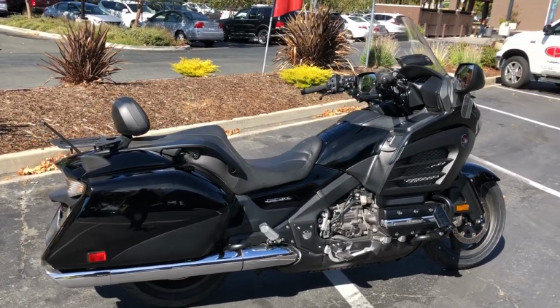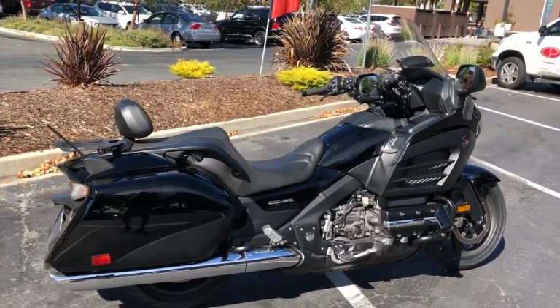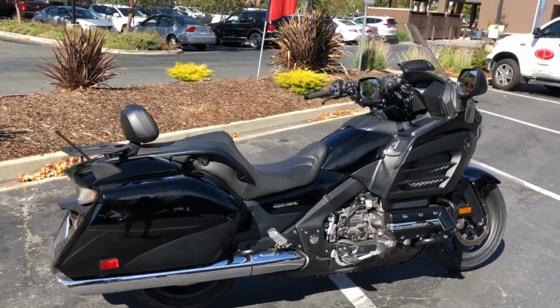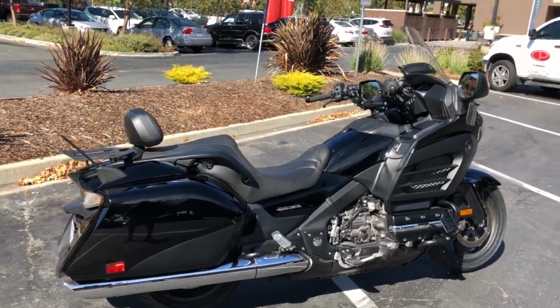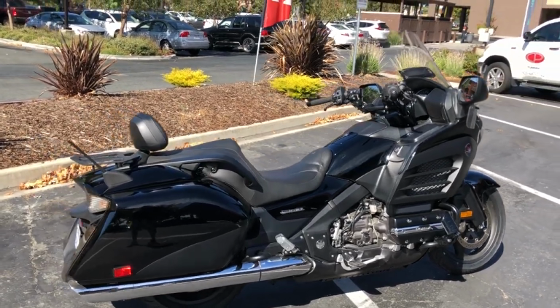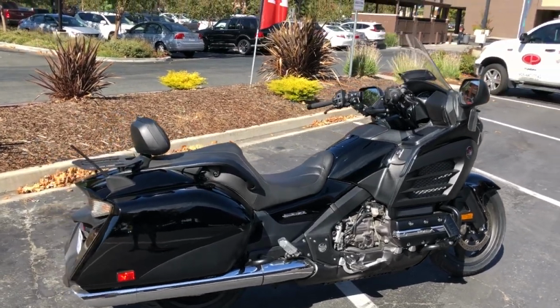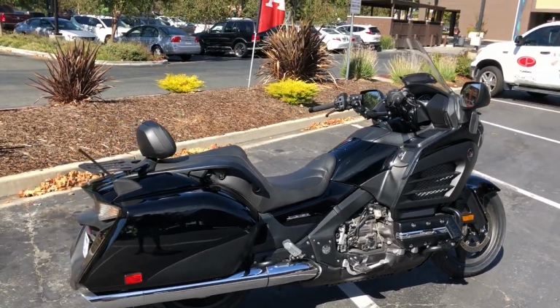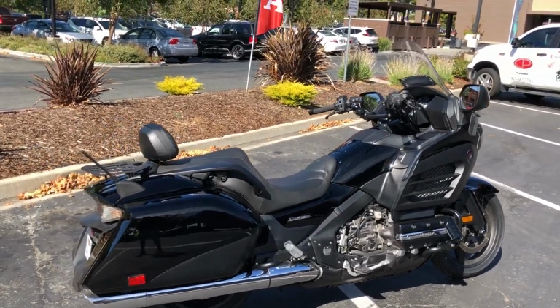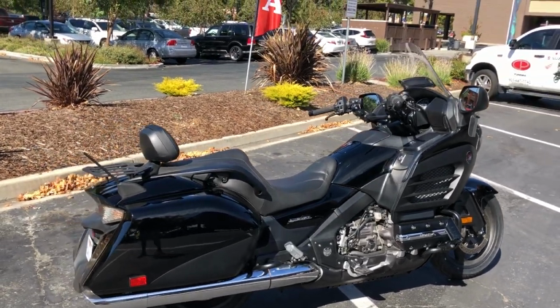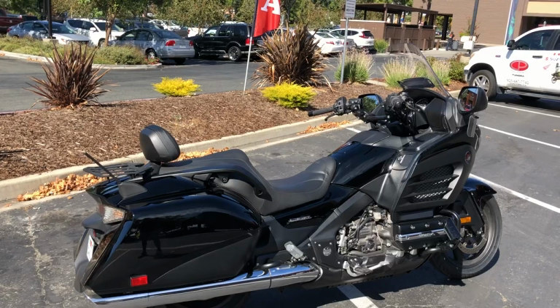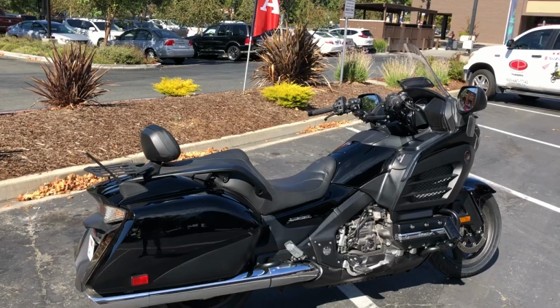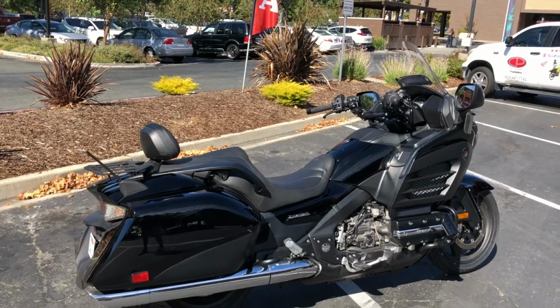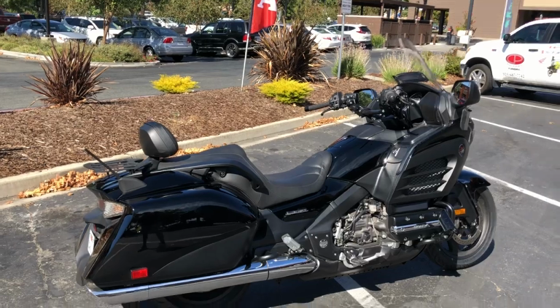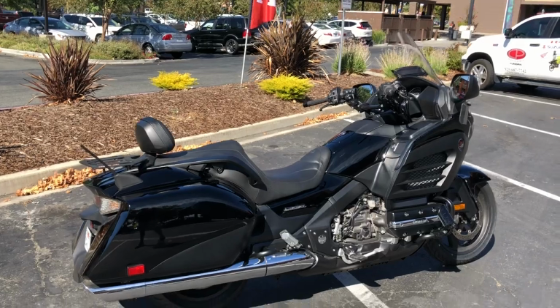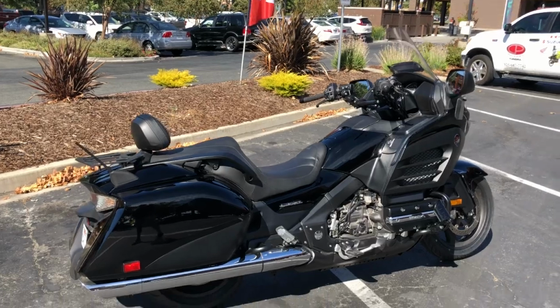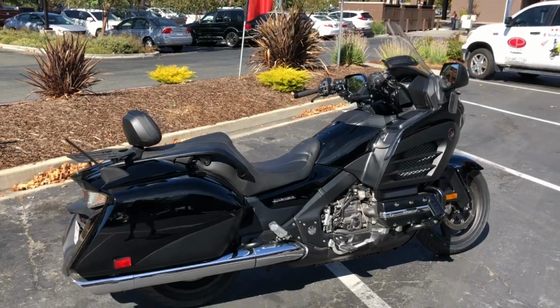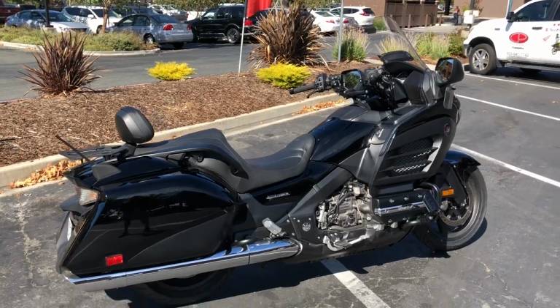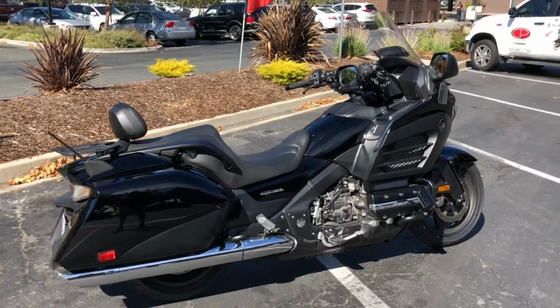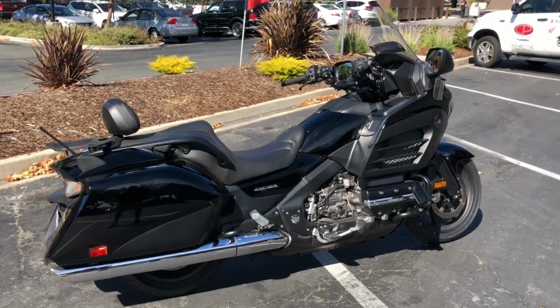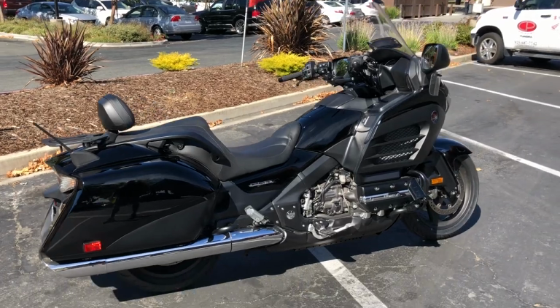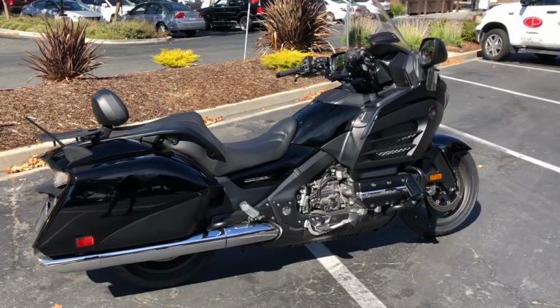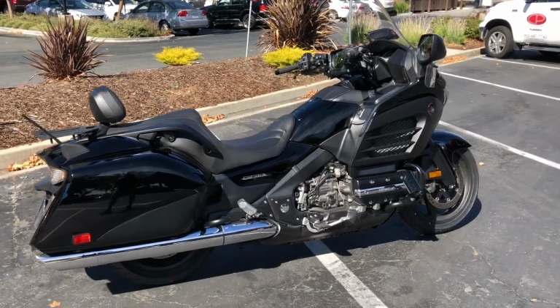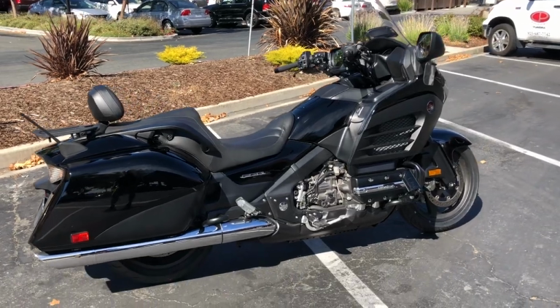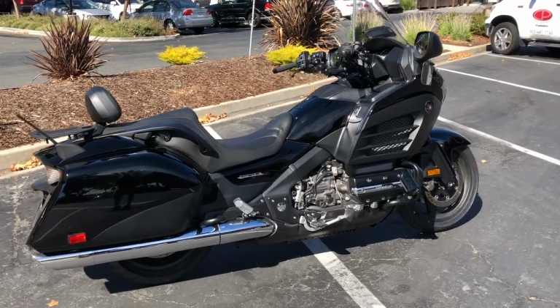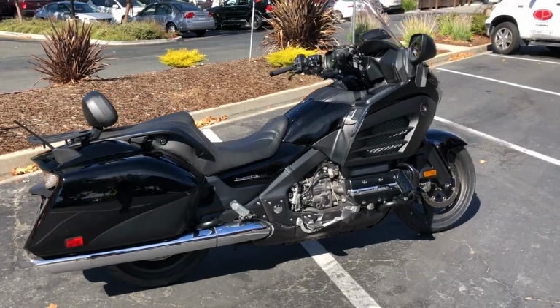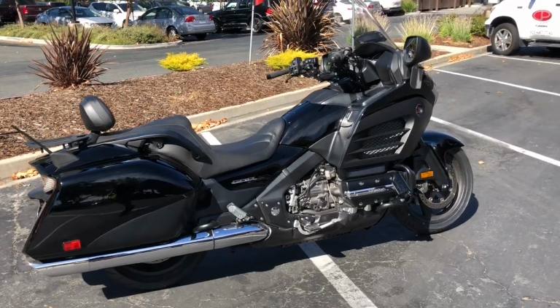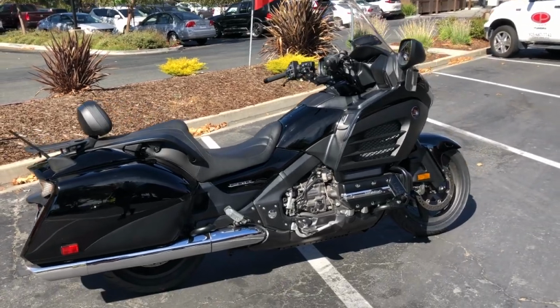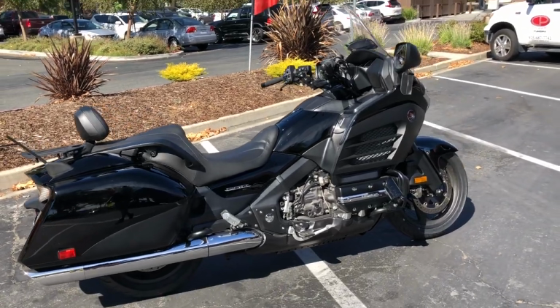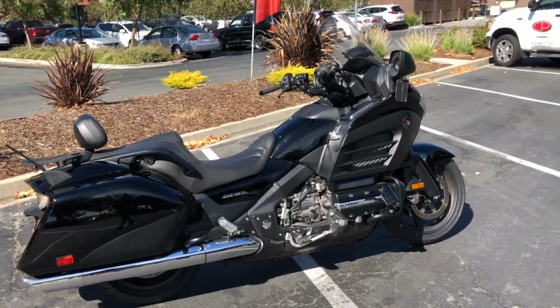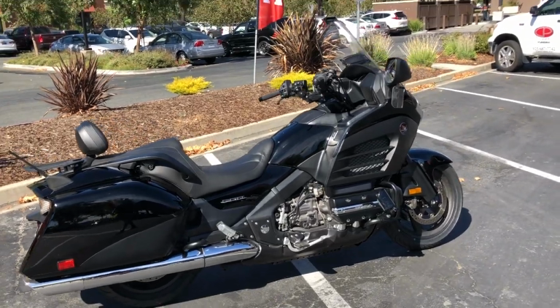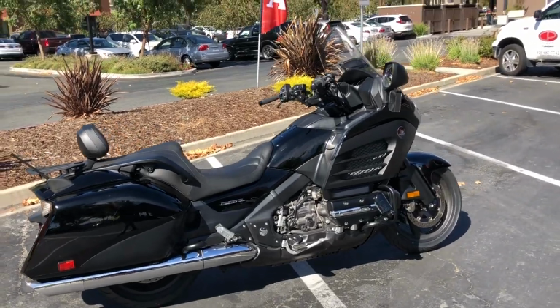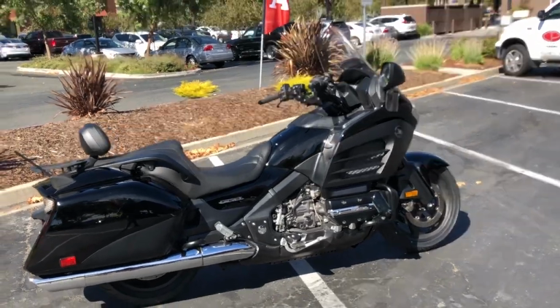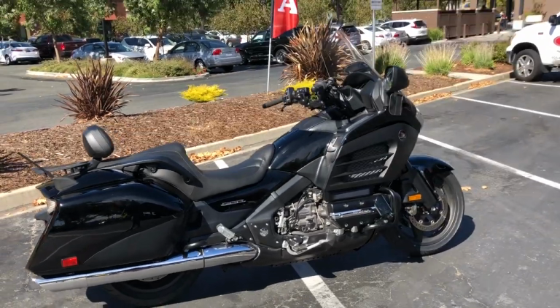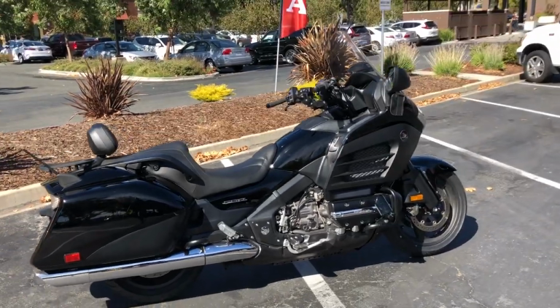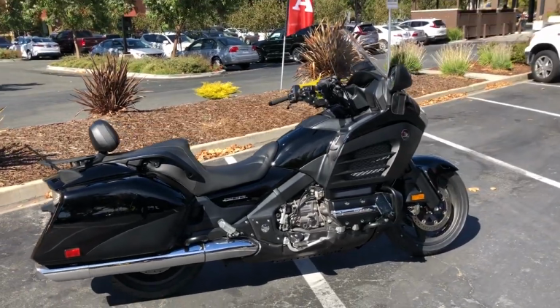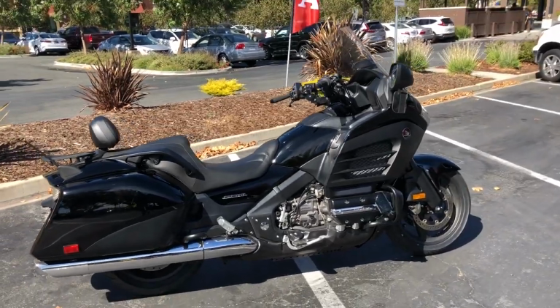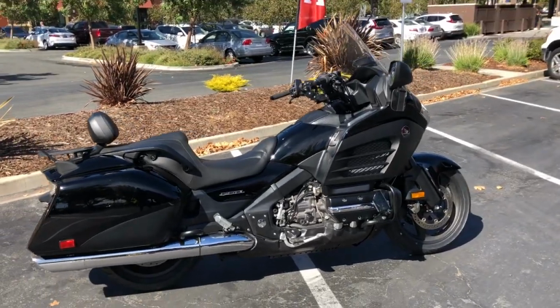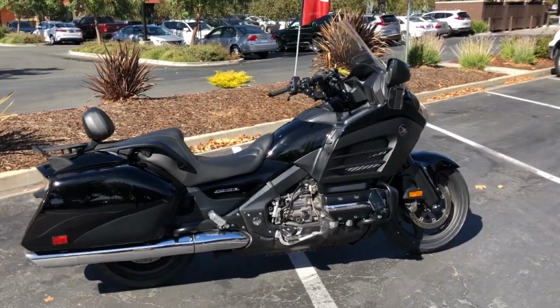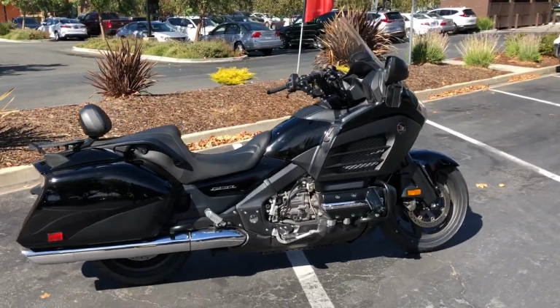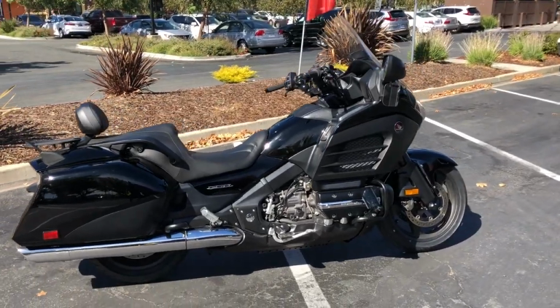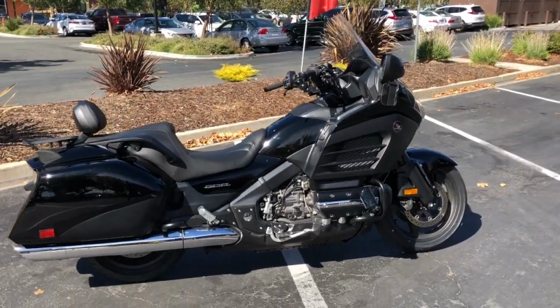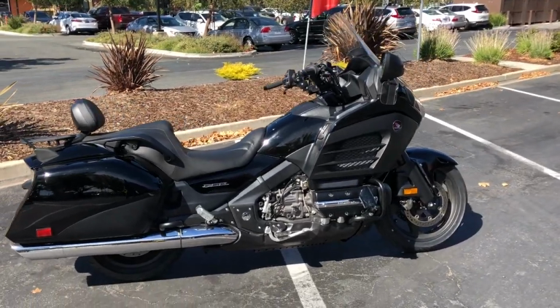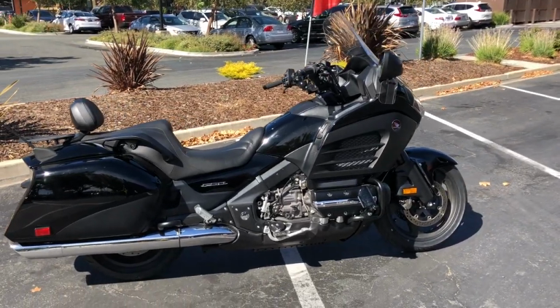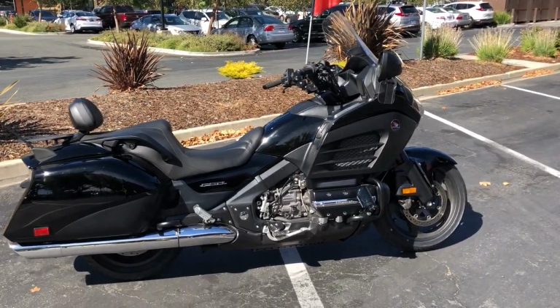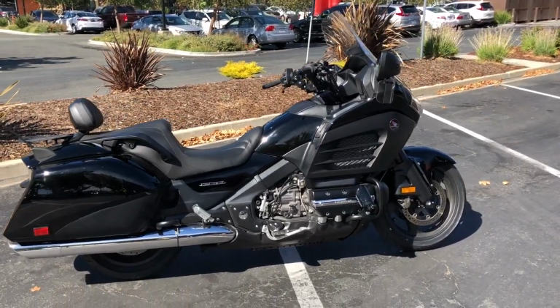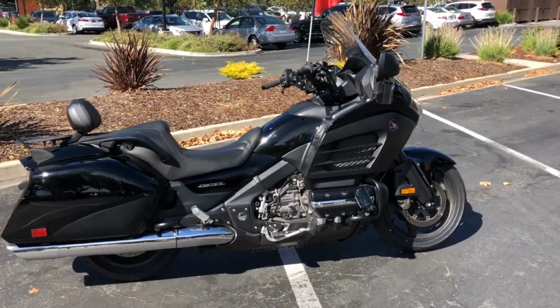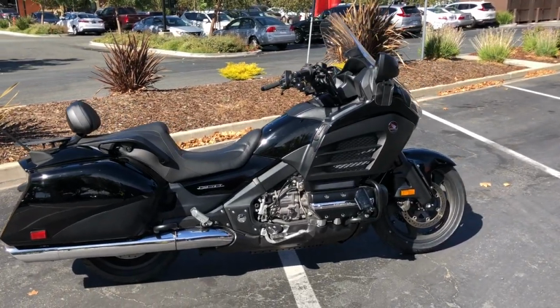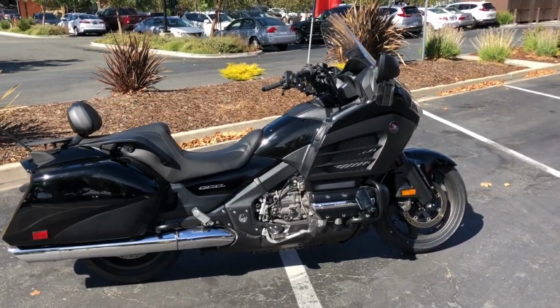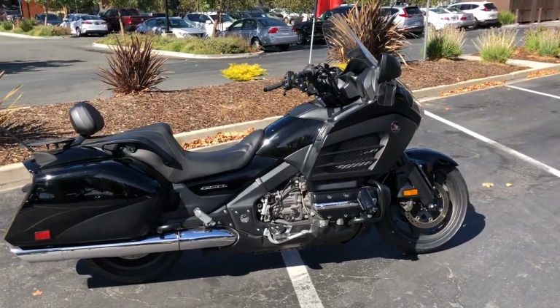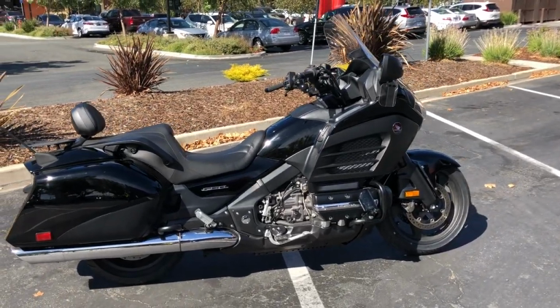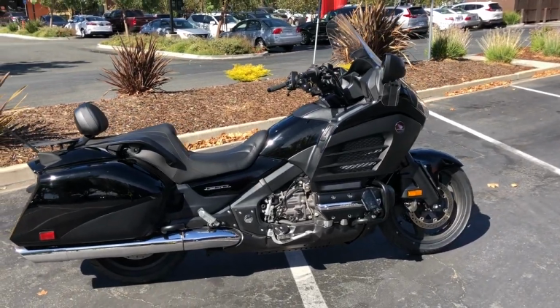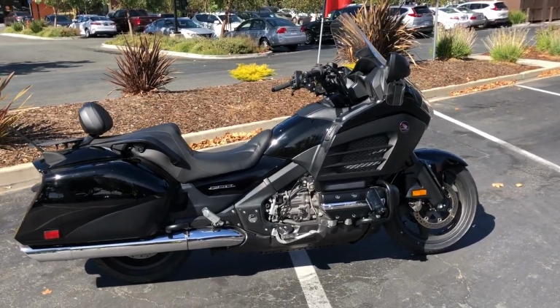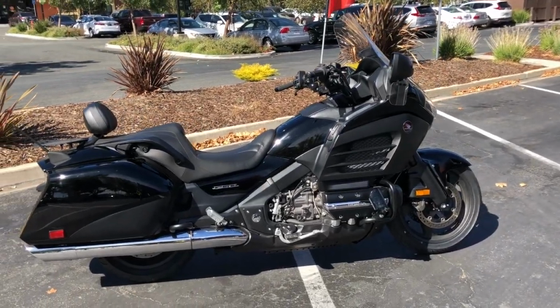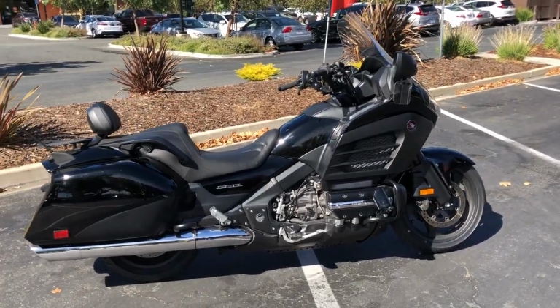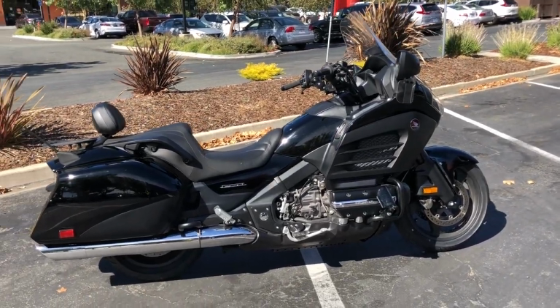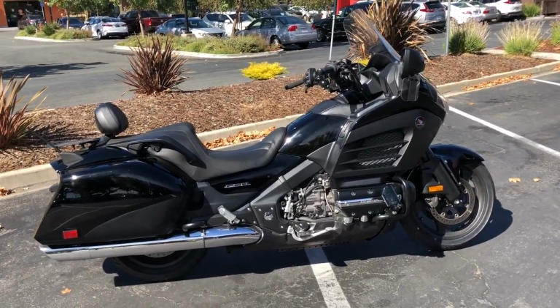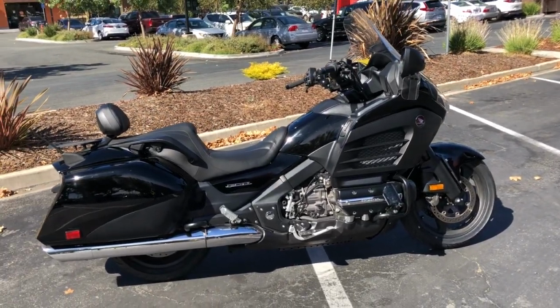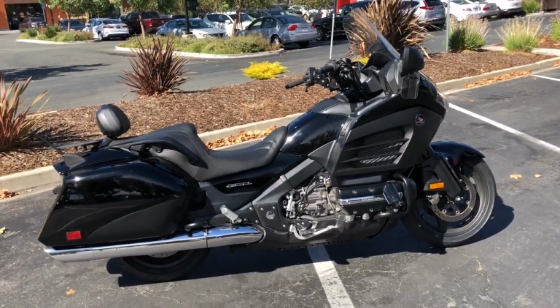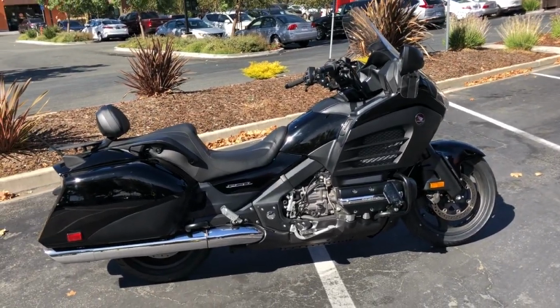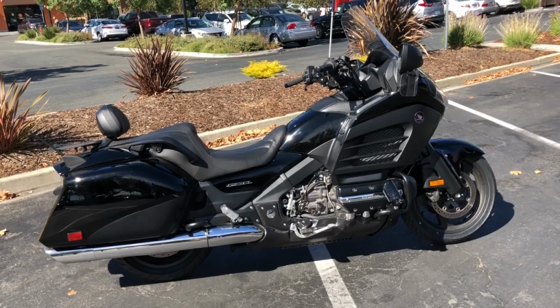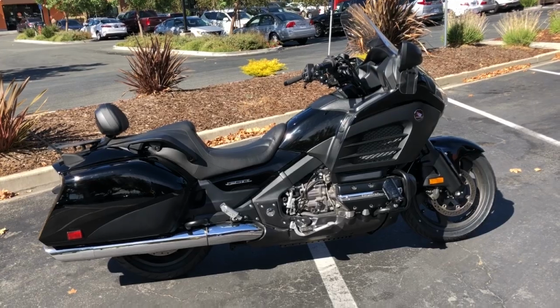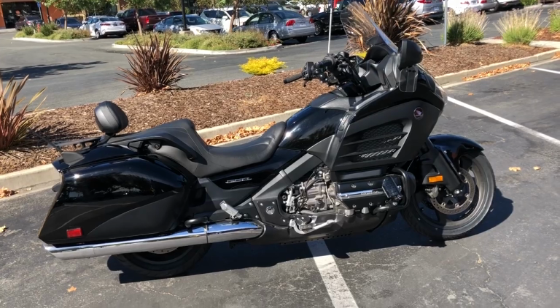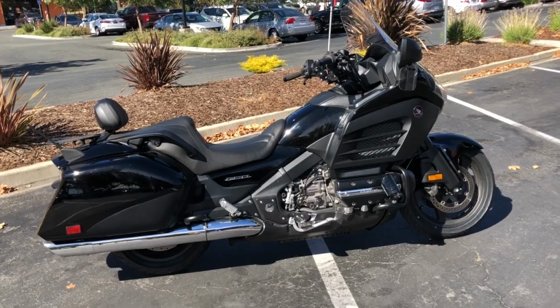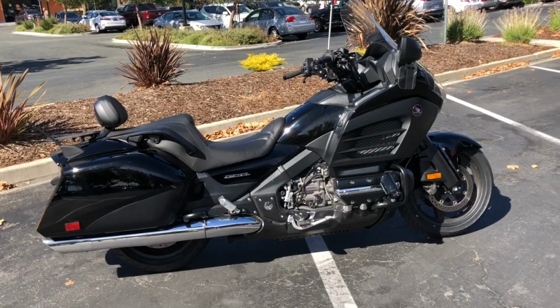So it basically has all the features of the deluxe — the only thing it doesn't have is the self-canceling turn signals.